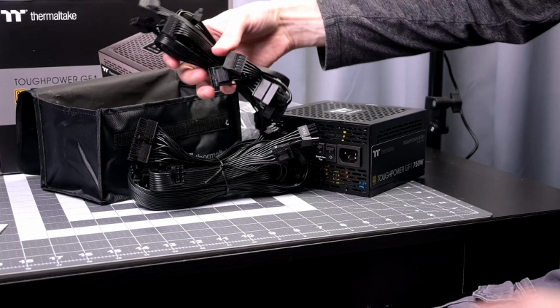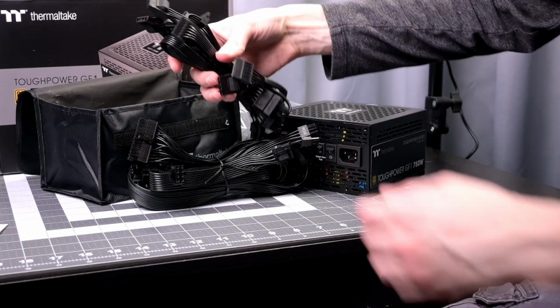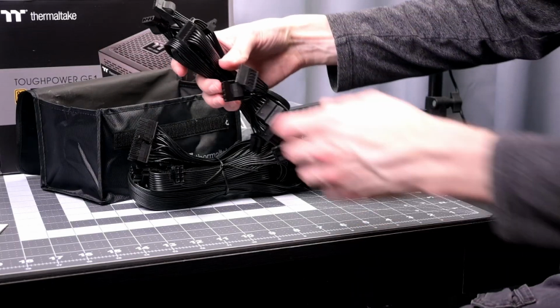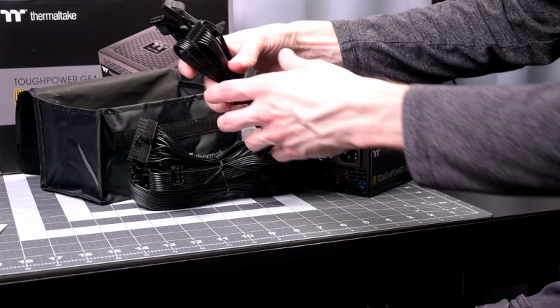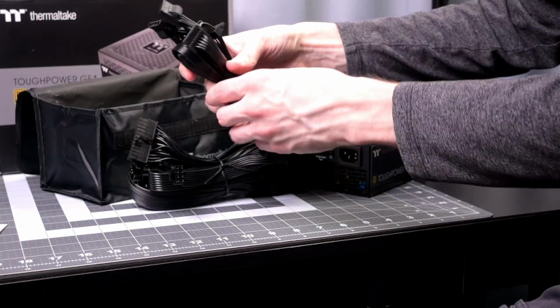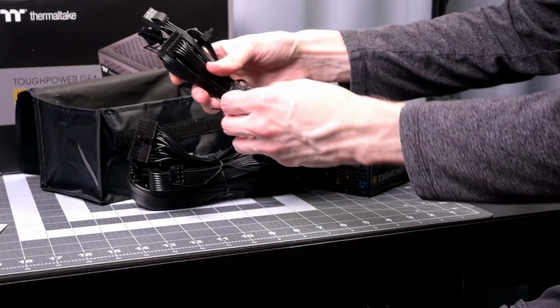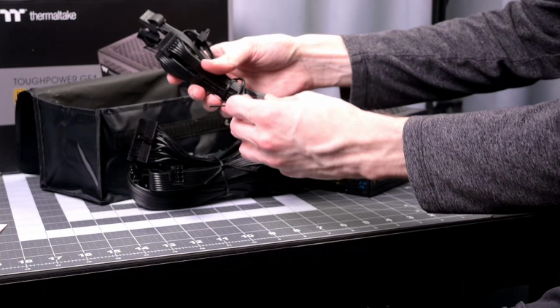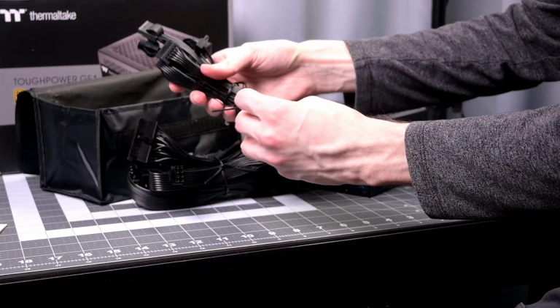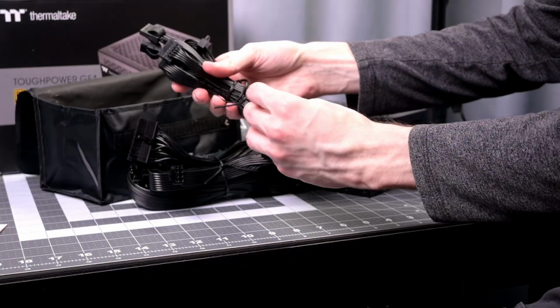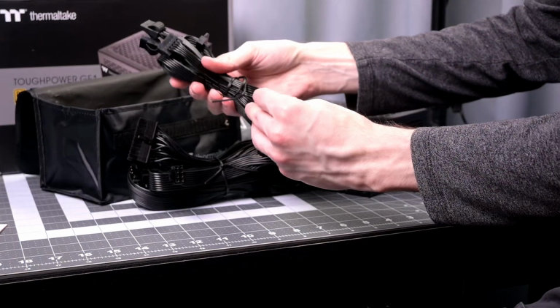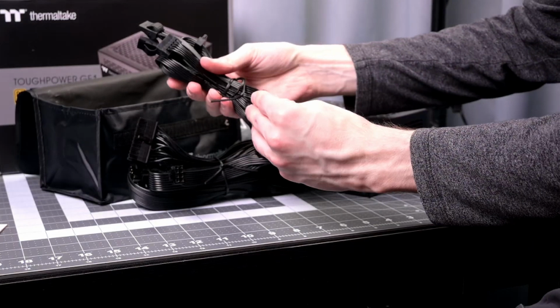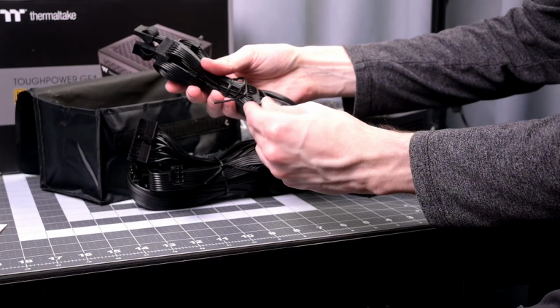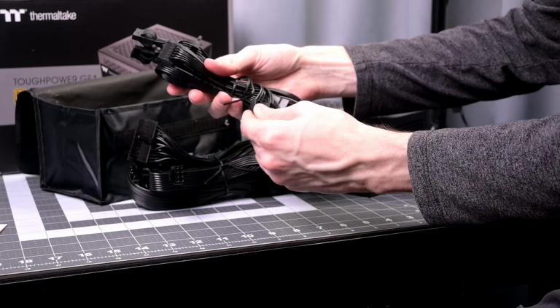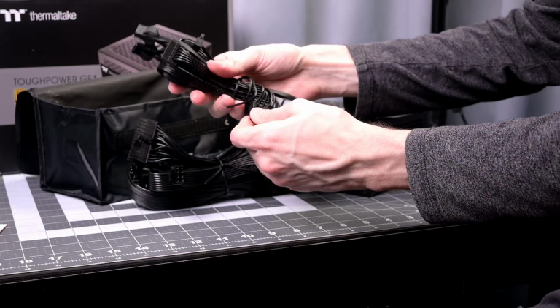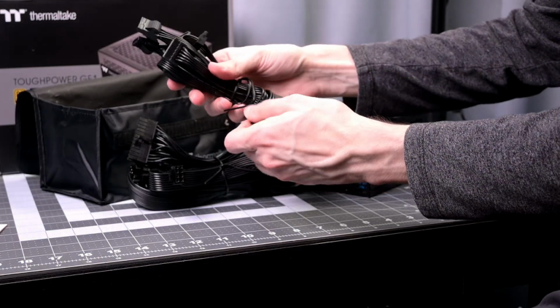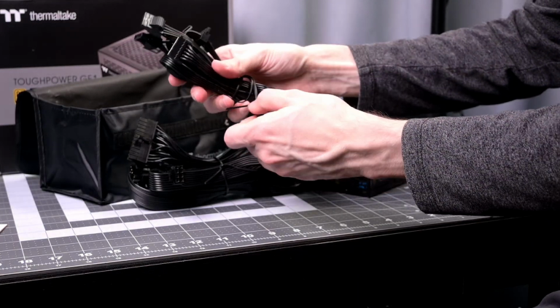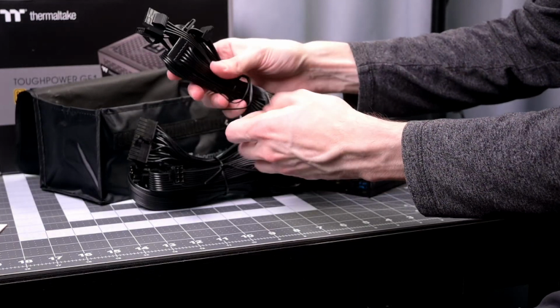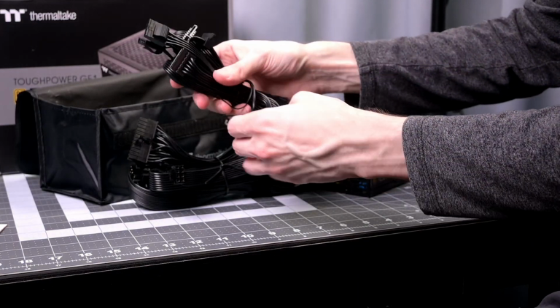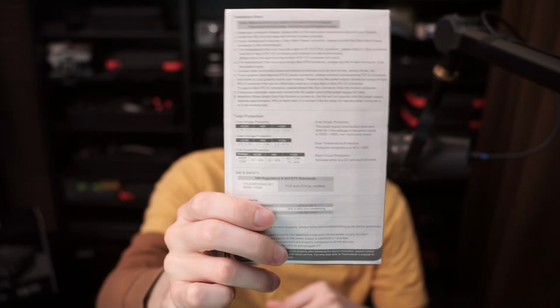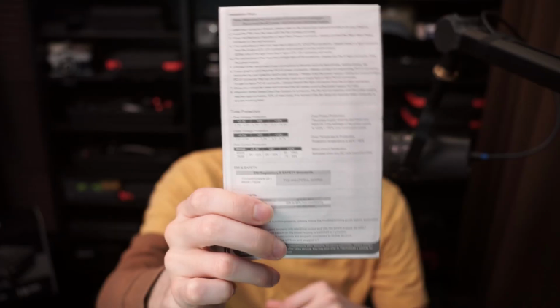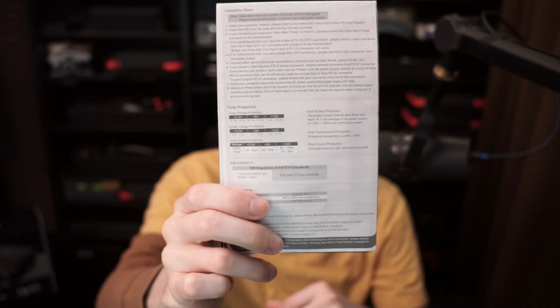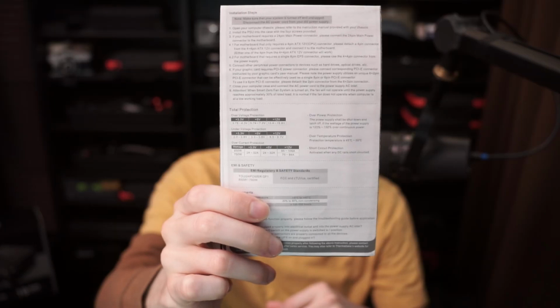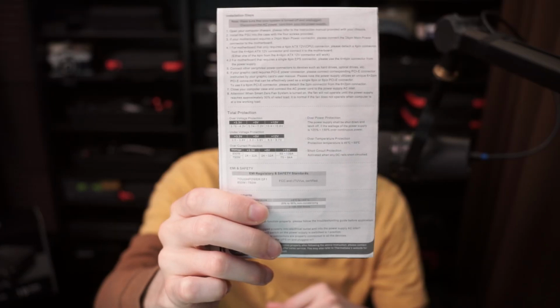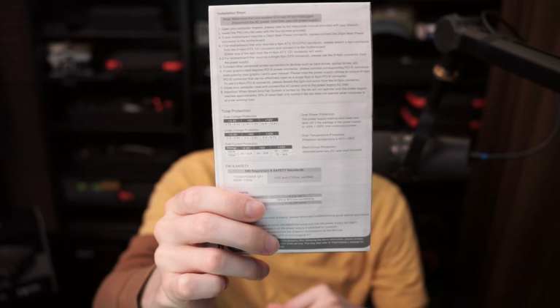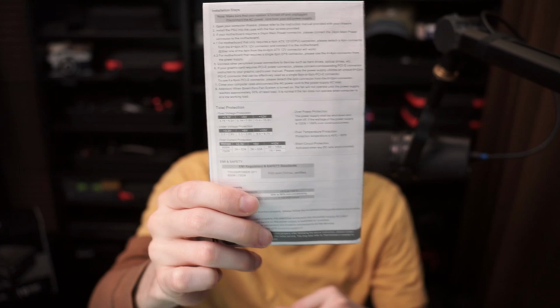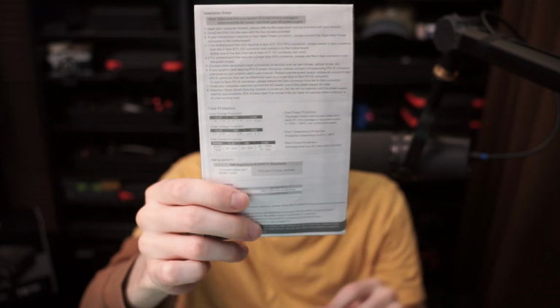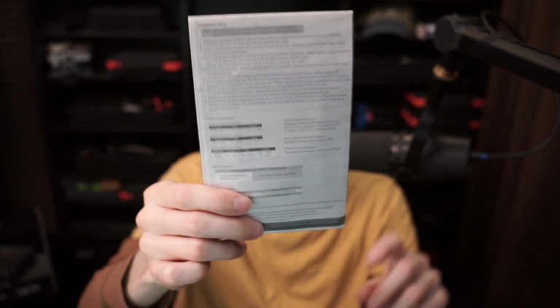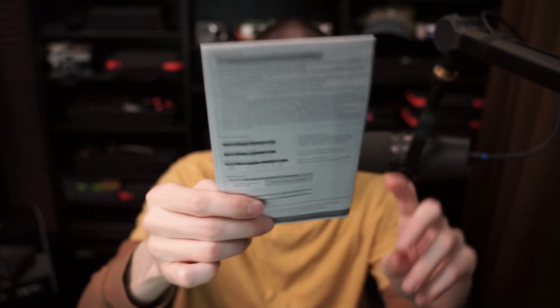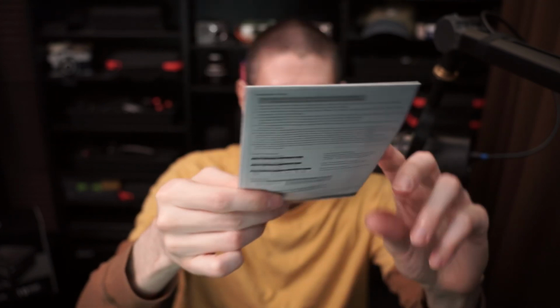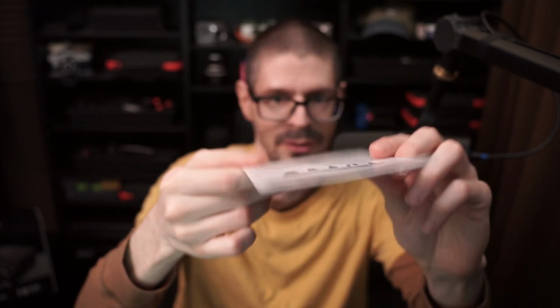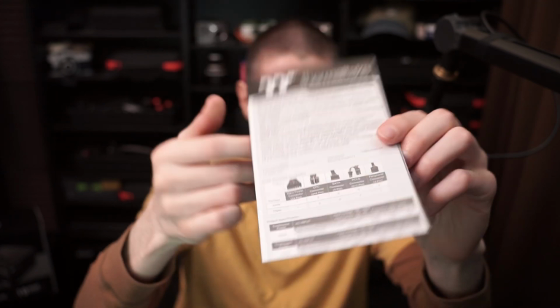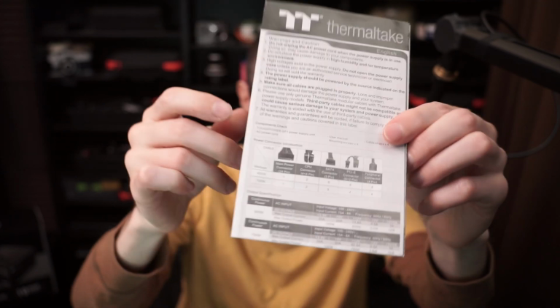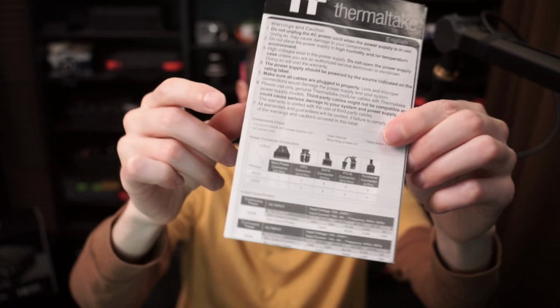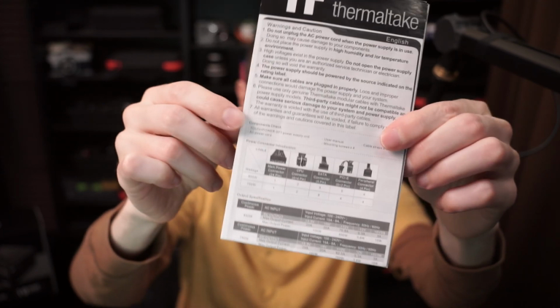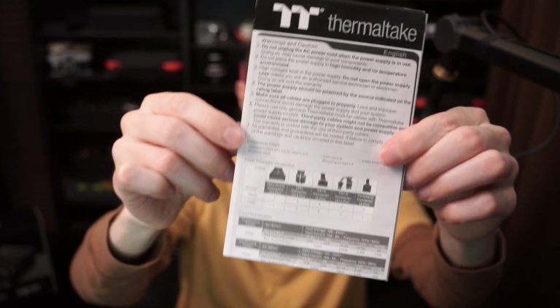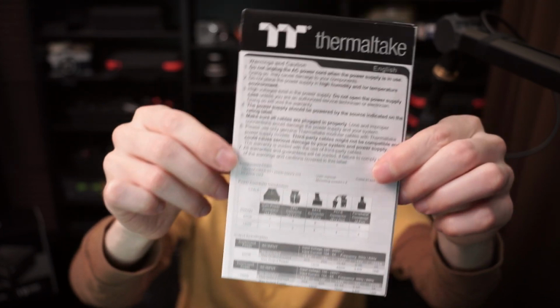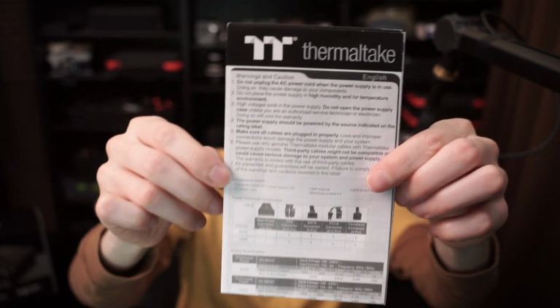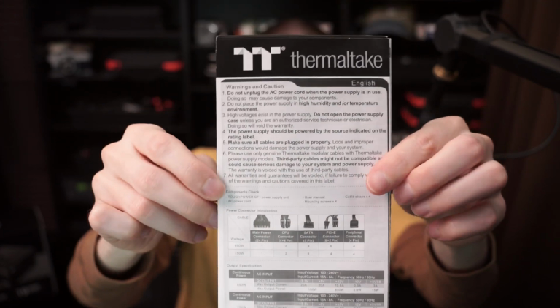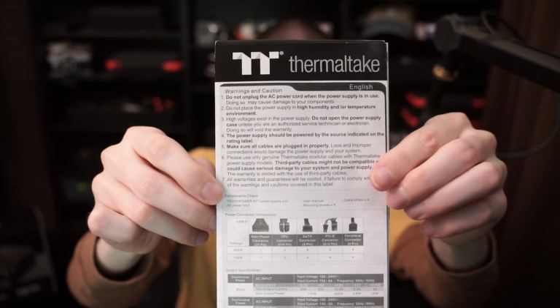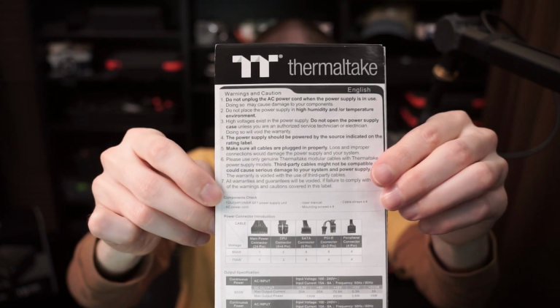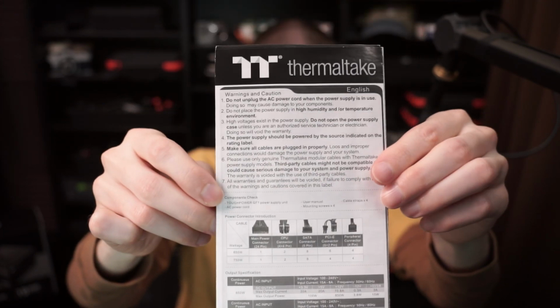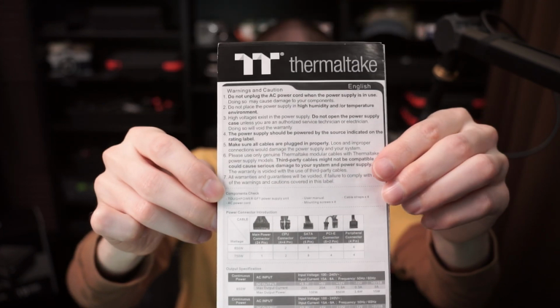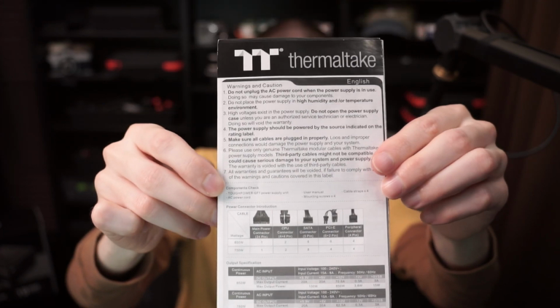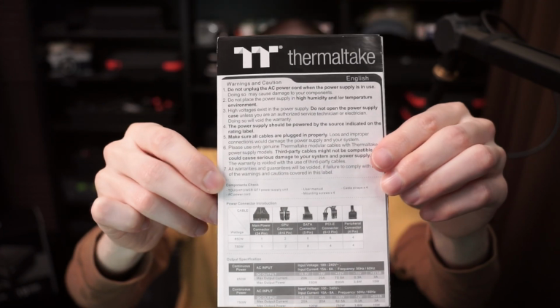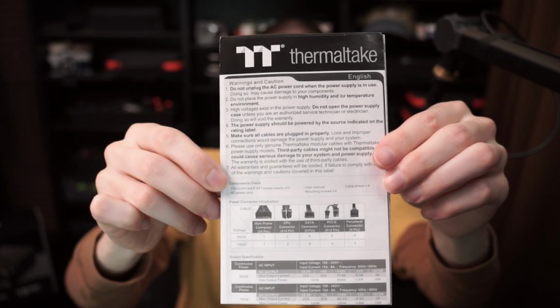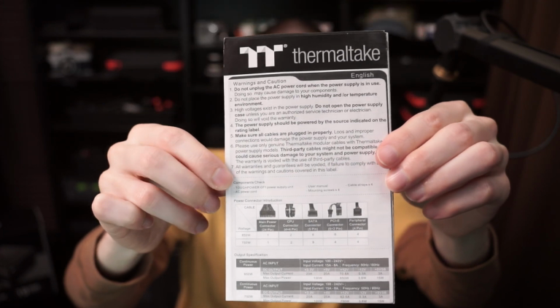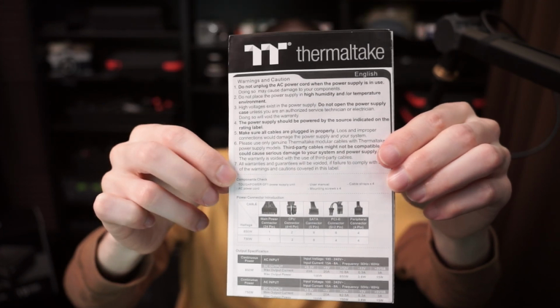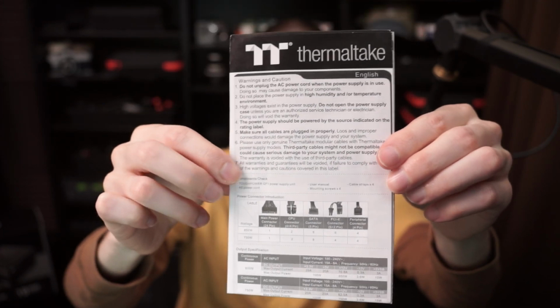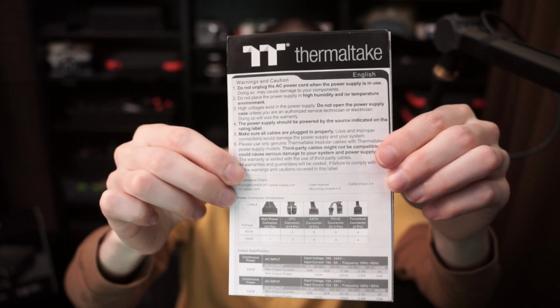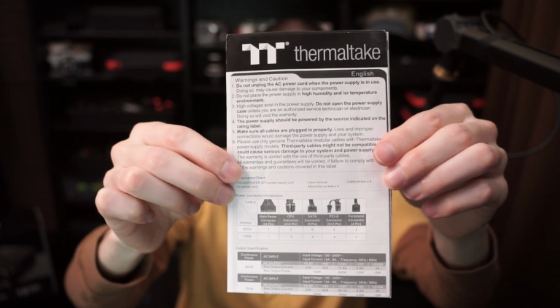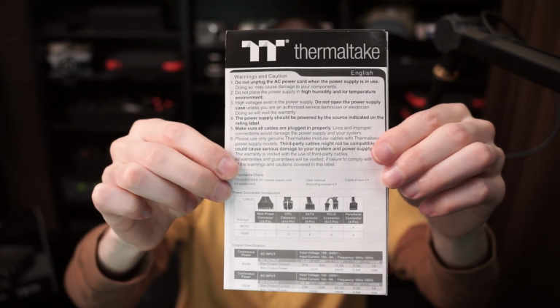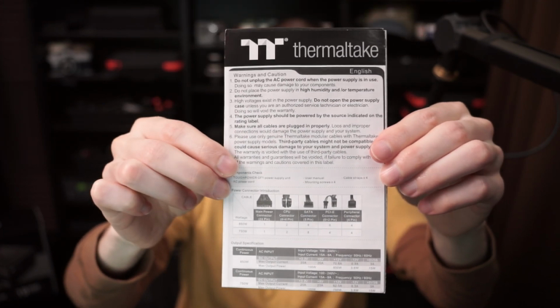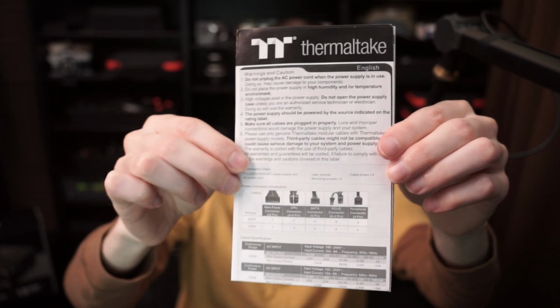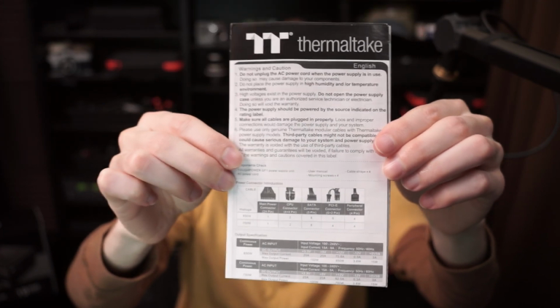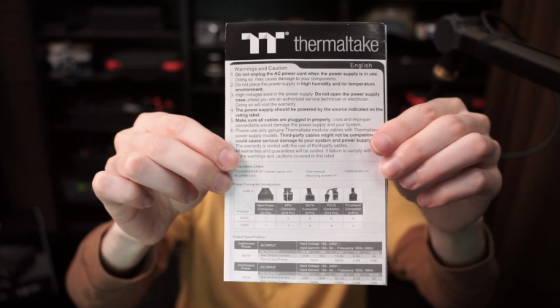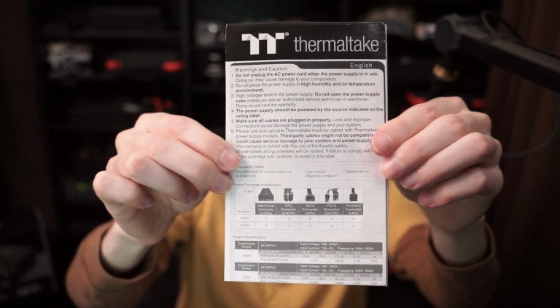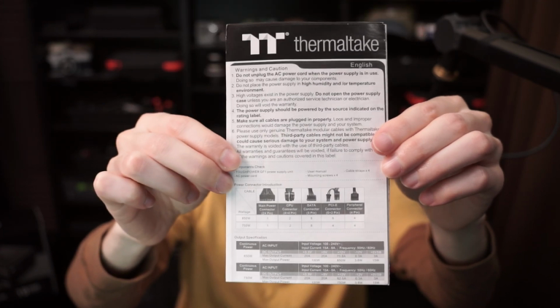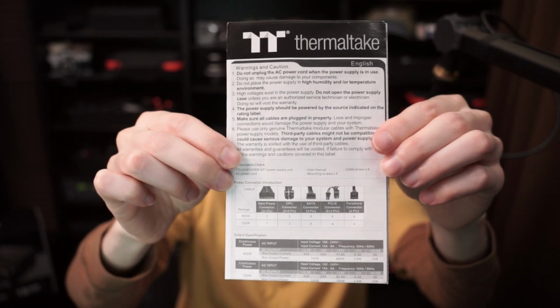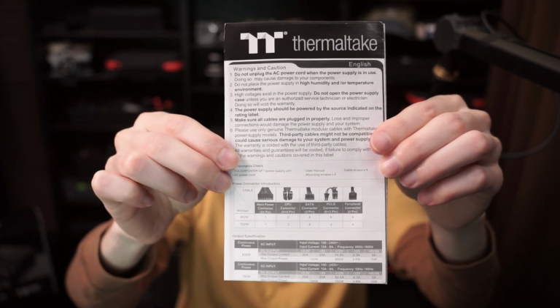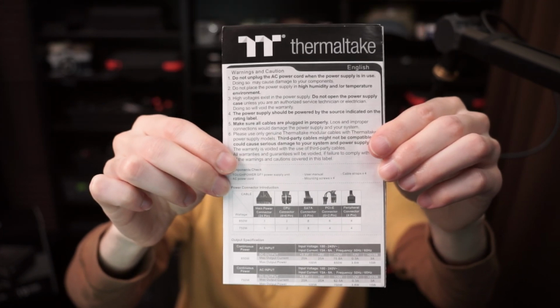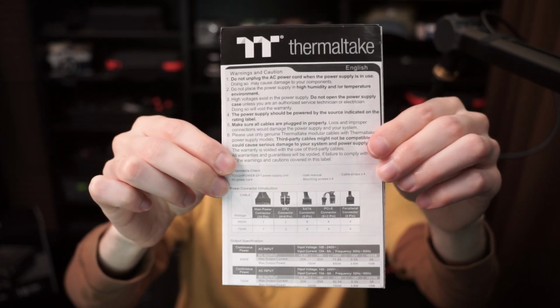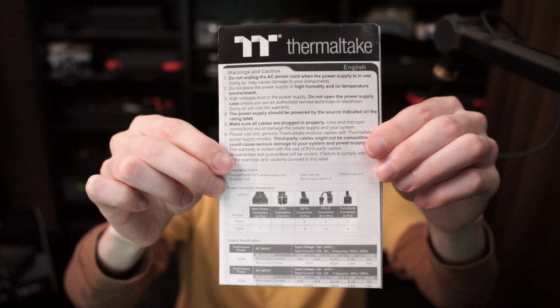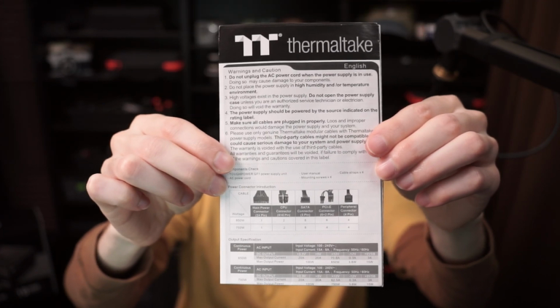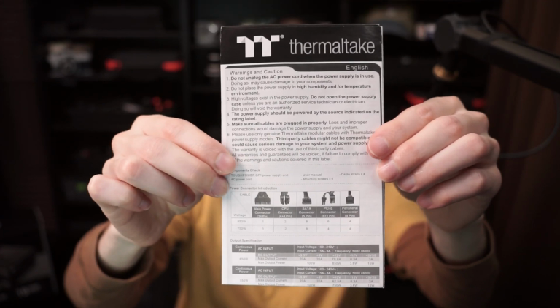It also has paper instructions, which is always nice to see. There isn't a ton of information, but it does have a bunch of languages on it.